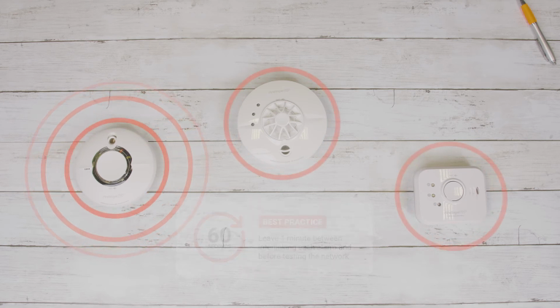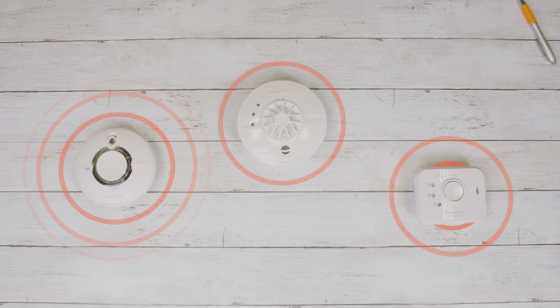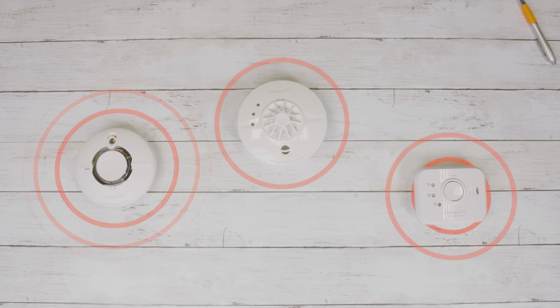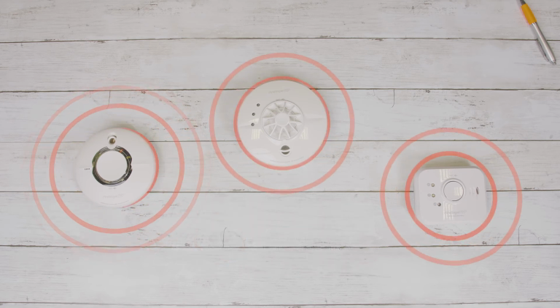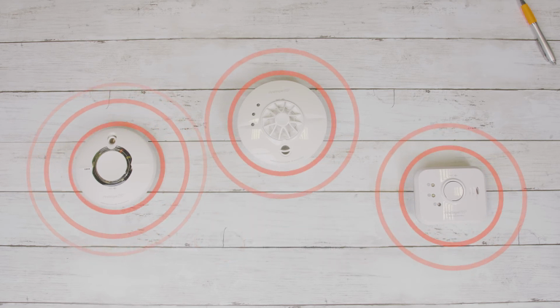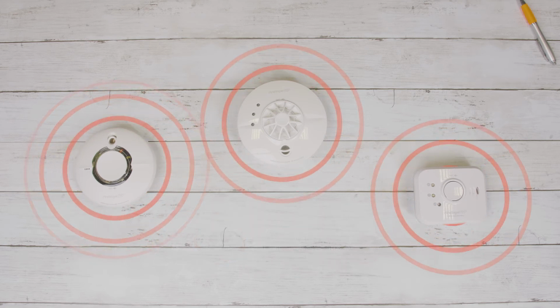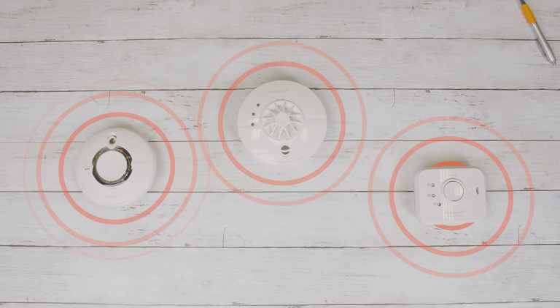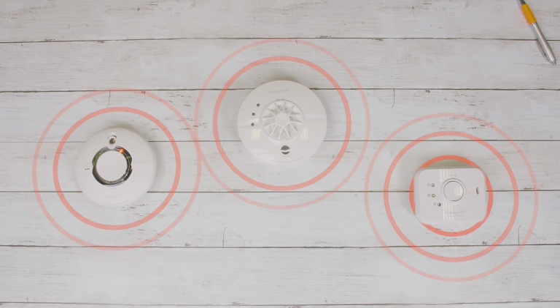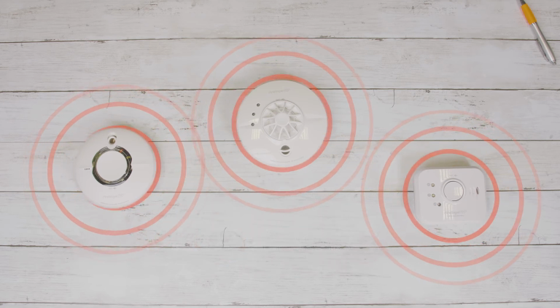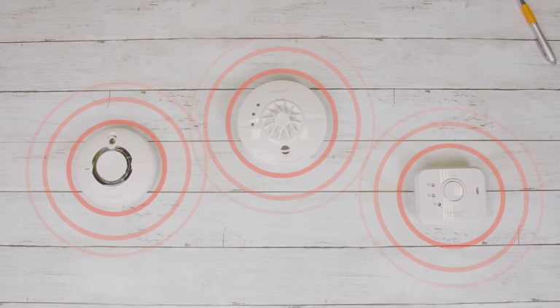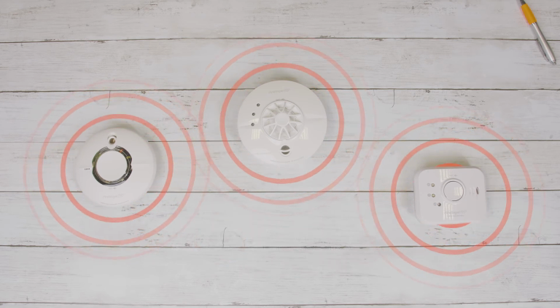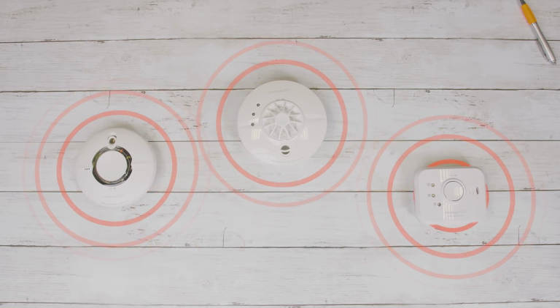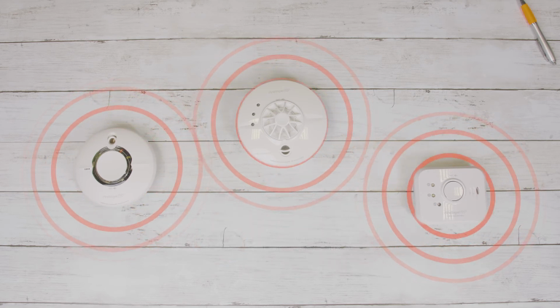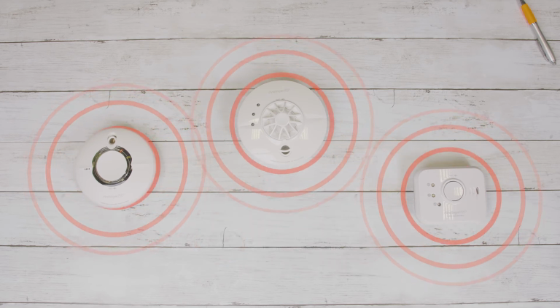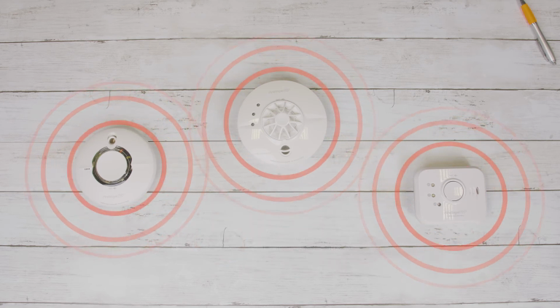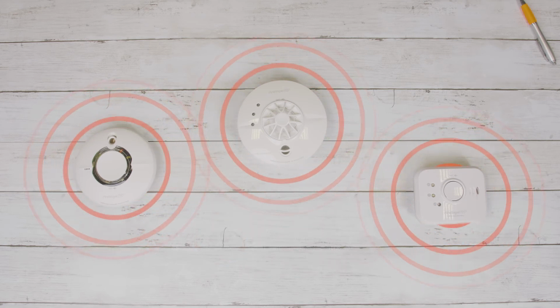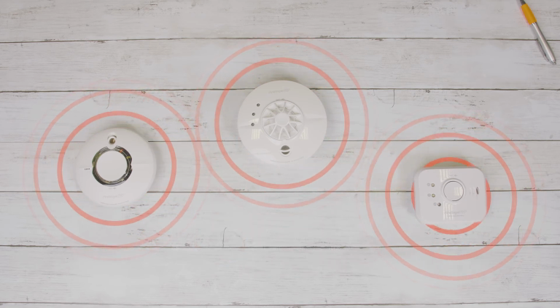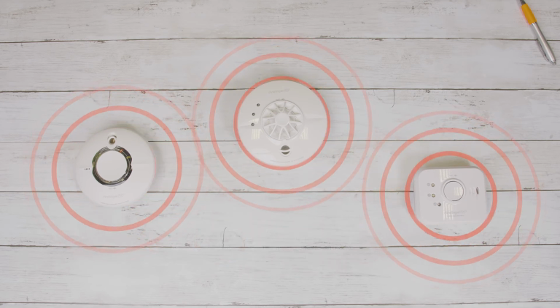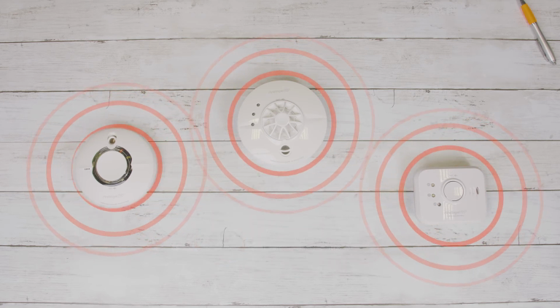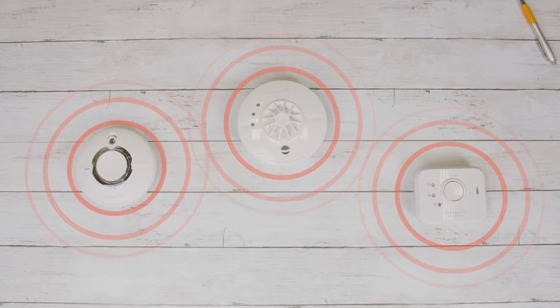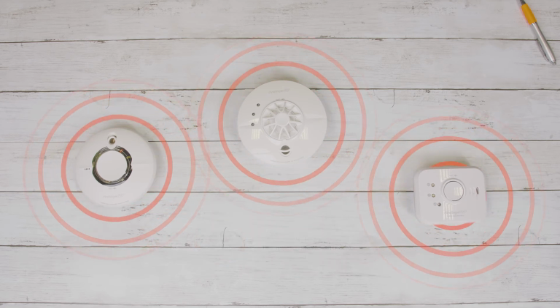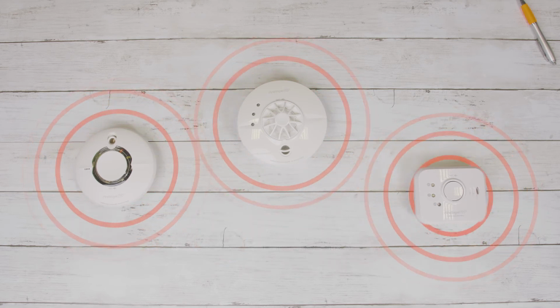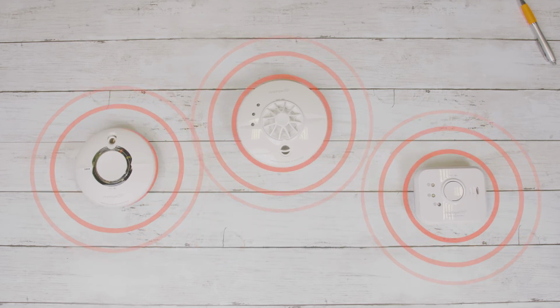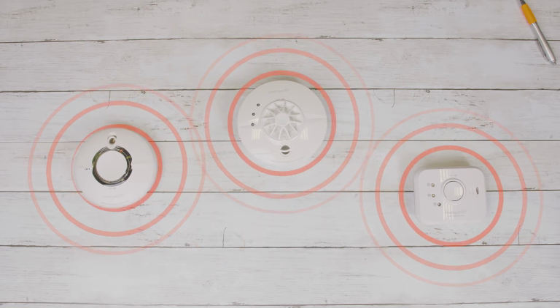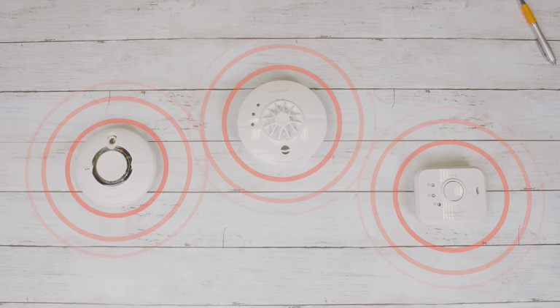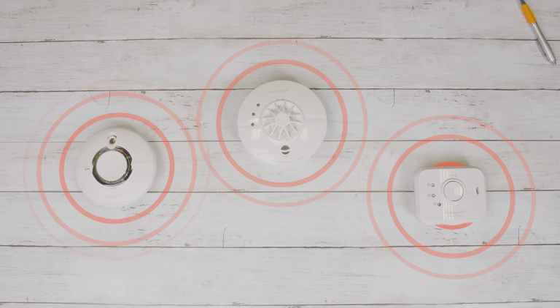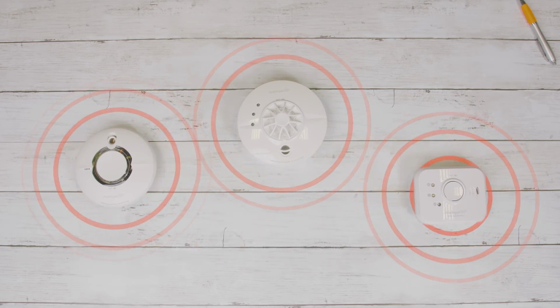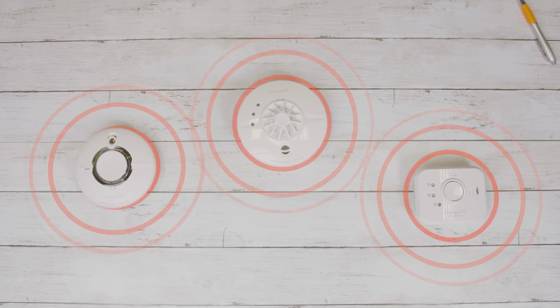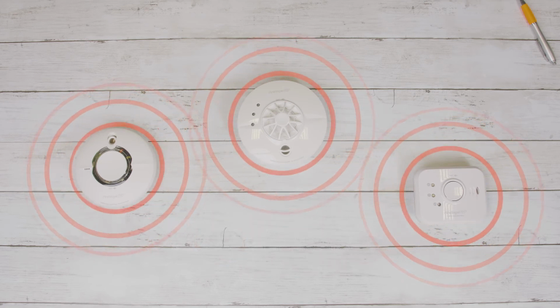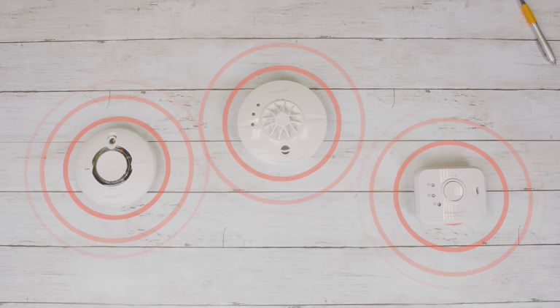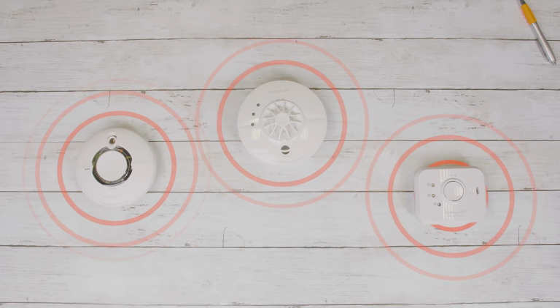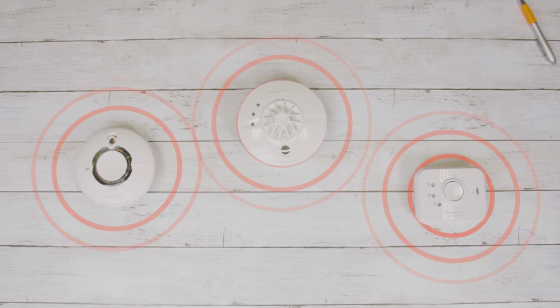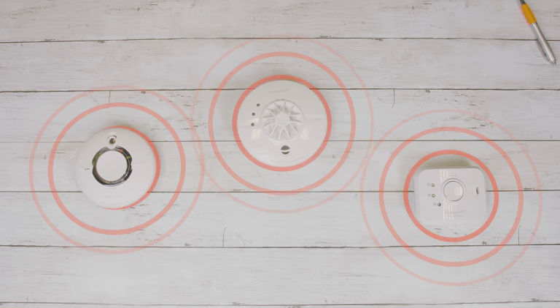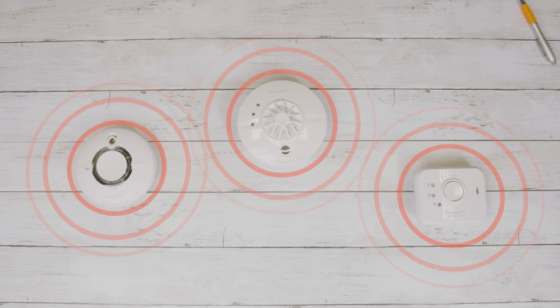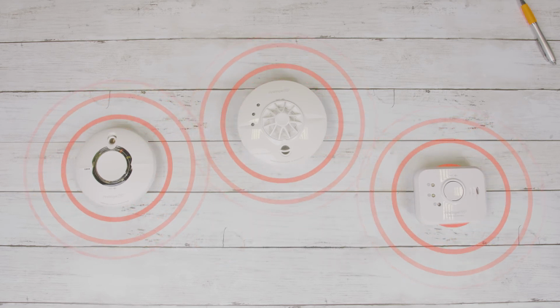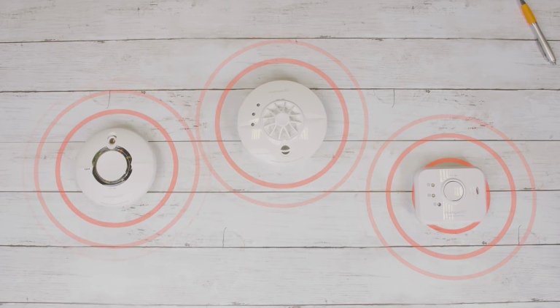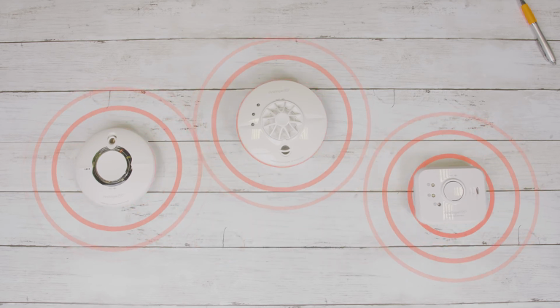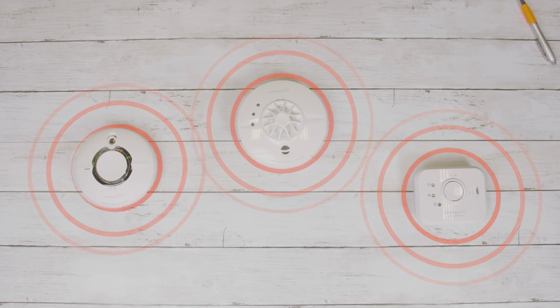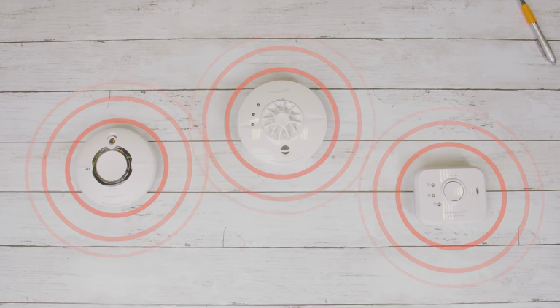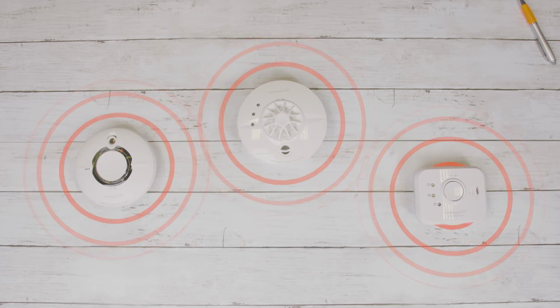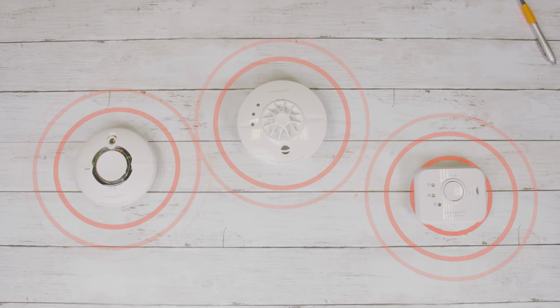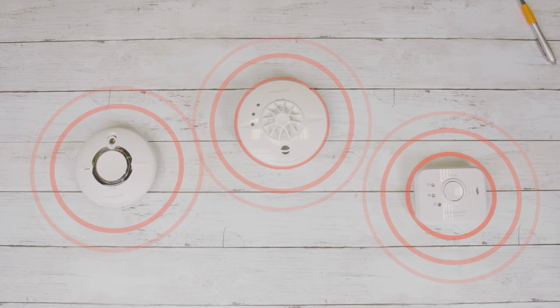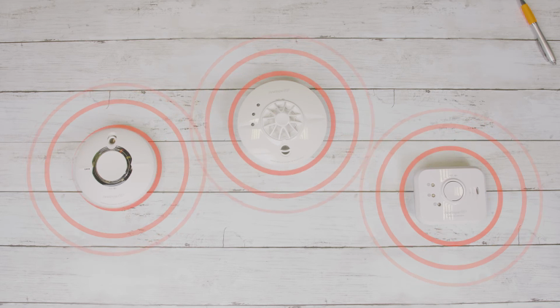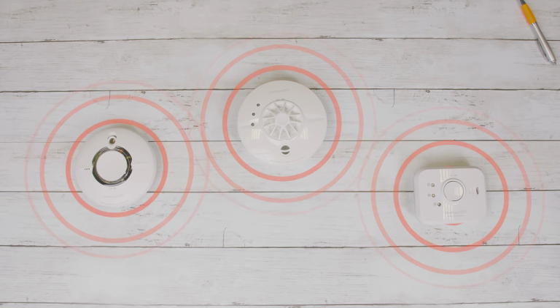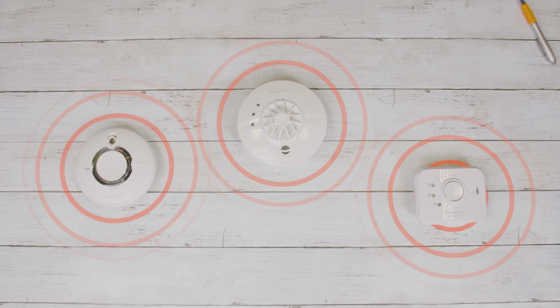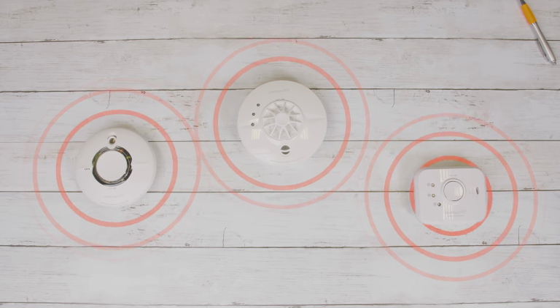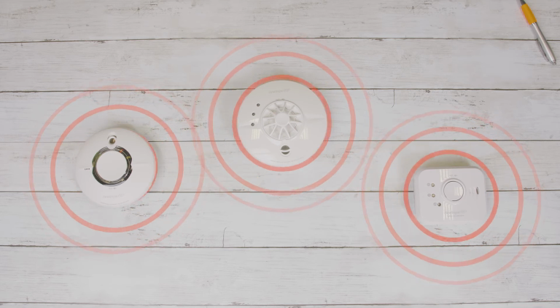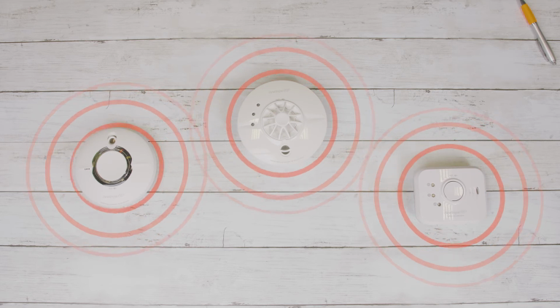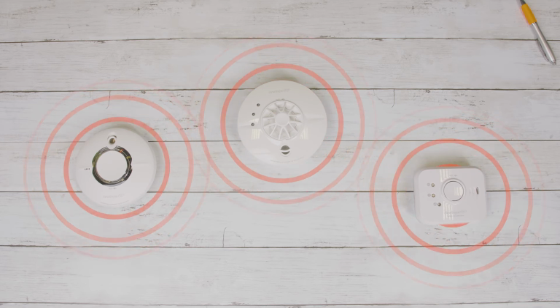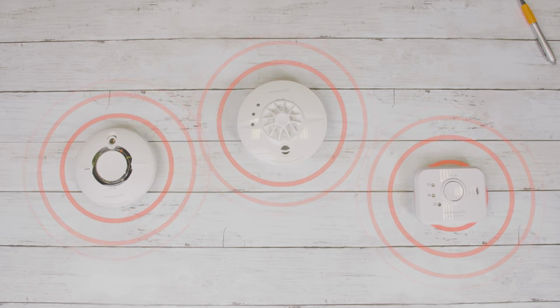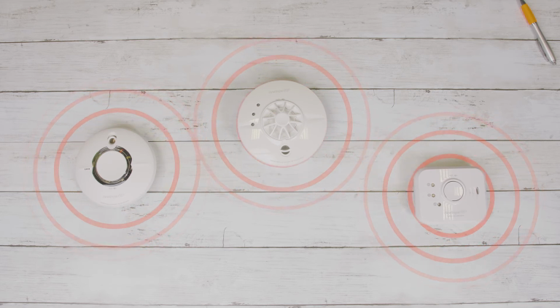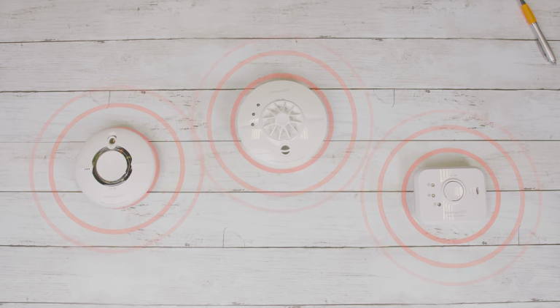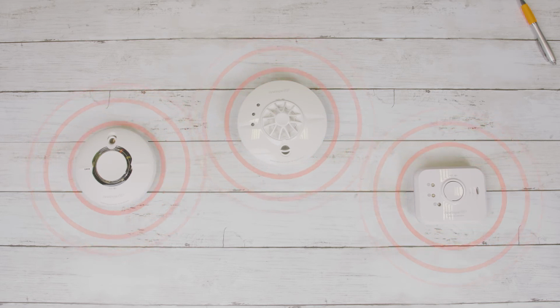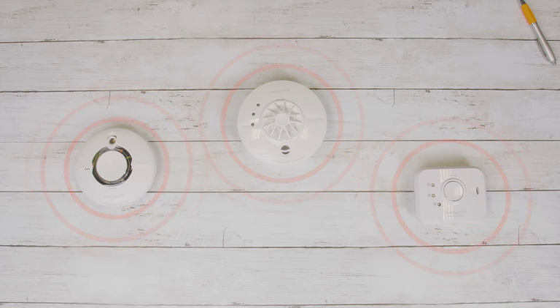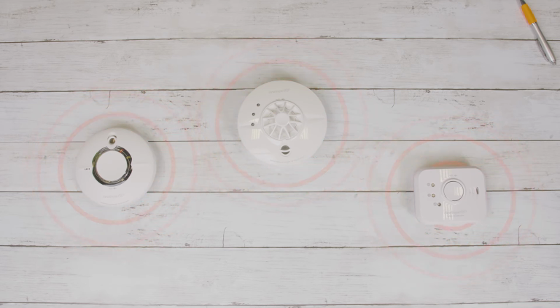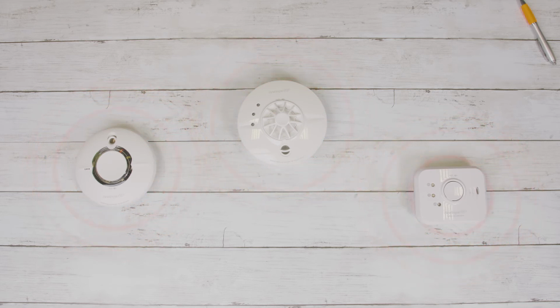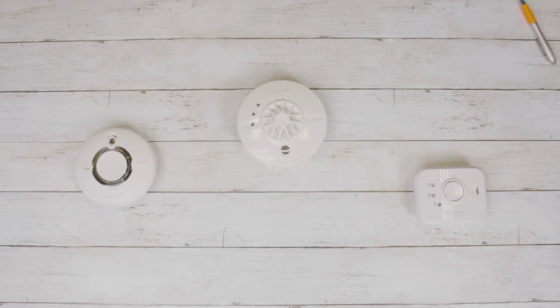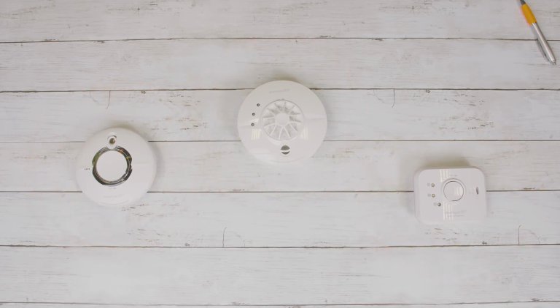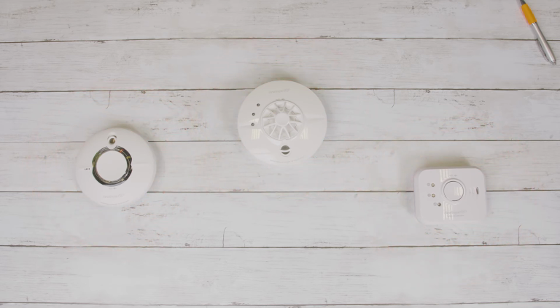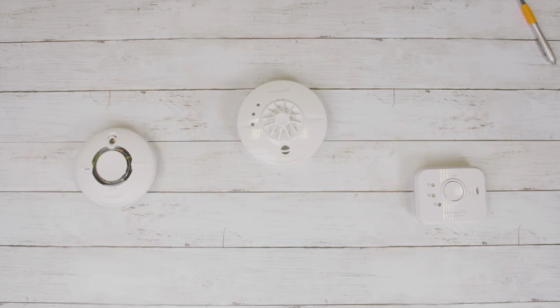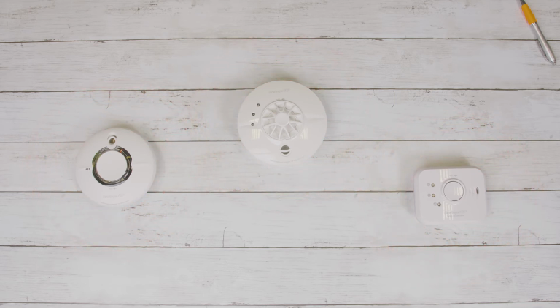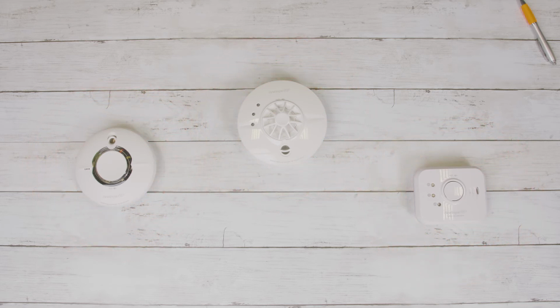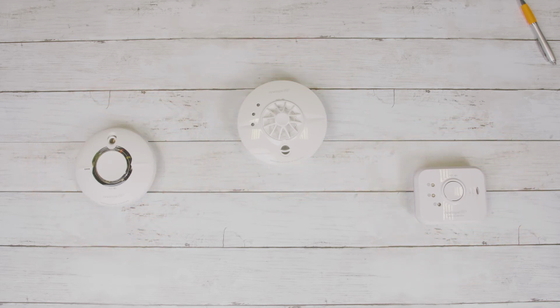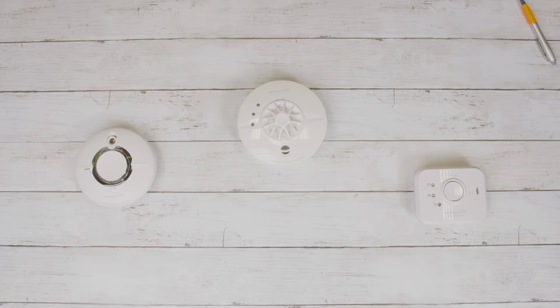That's it. Whether you're interlinking three devices or 33 devices, the process remains the same.